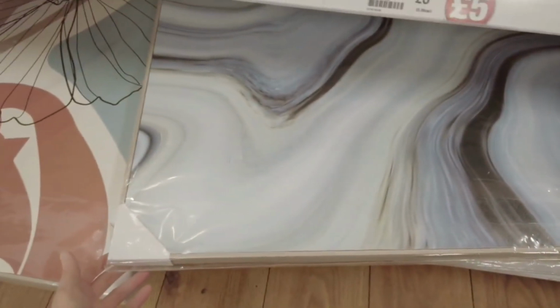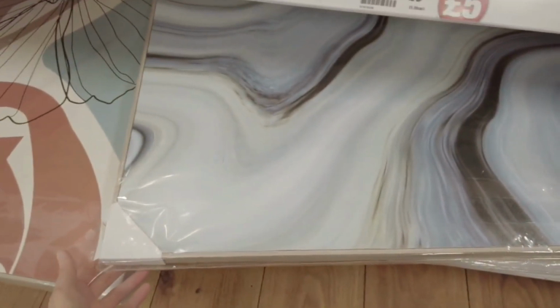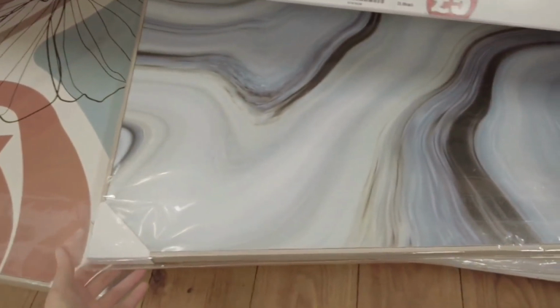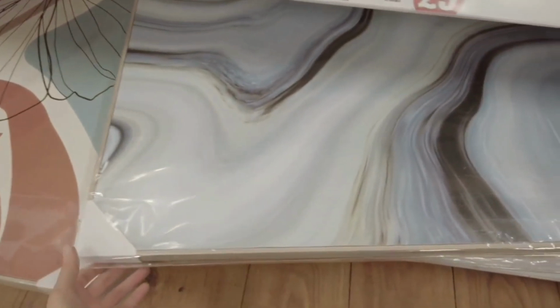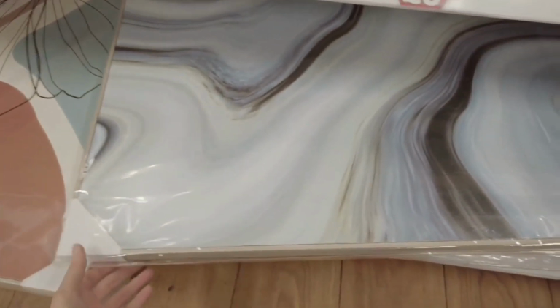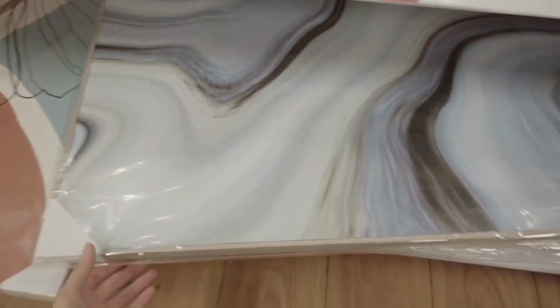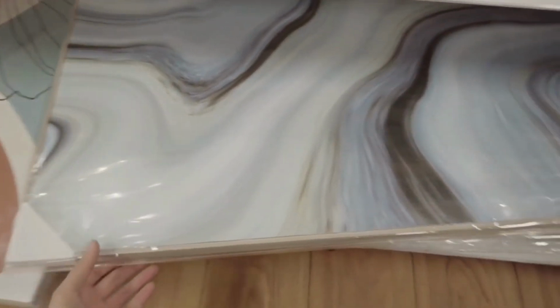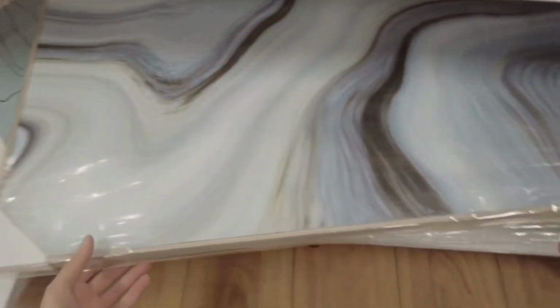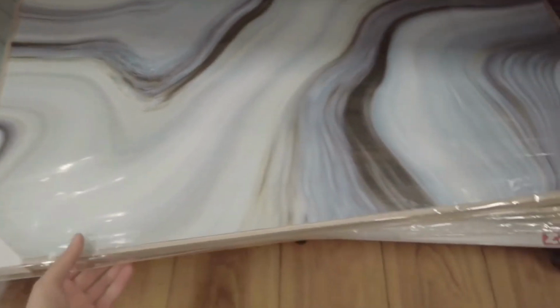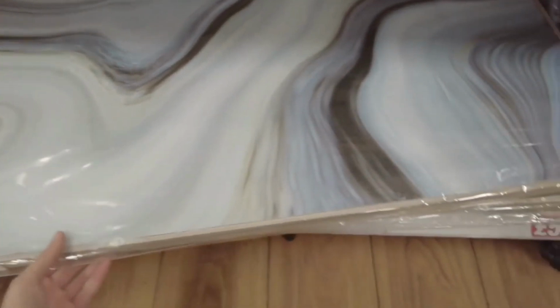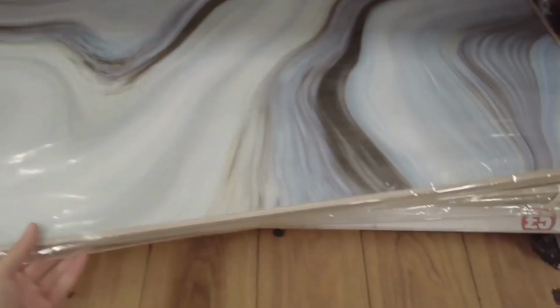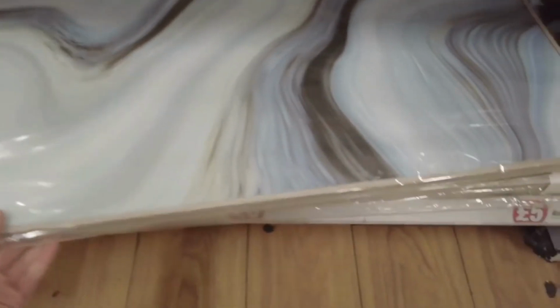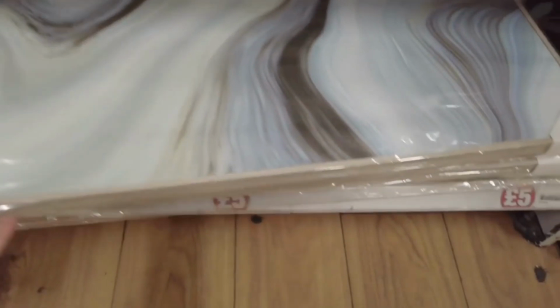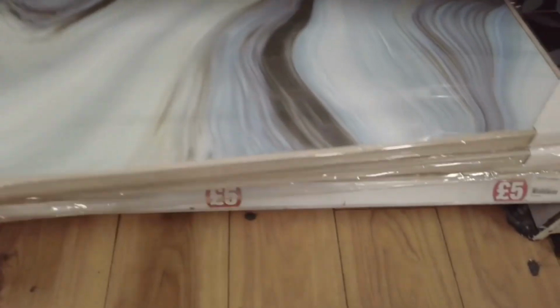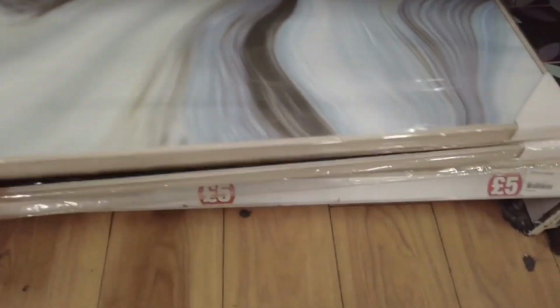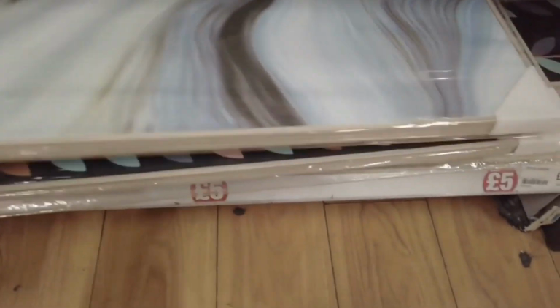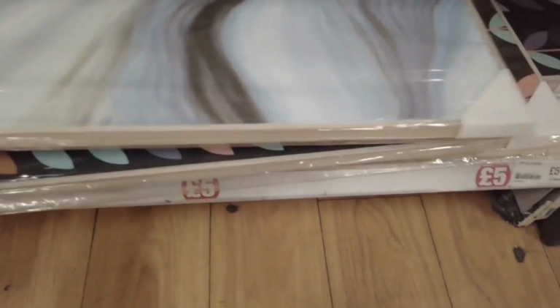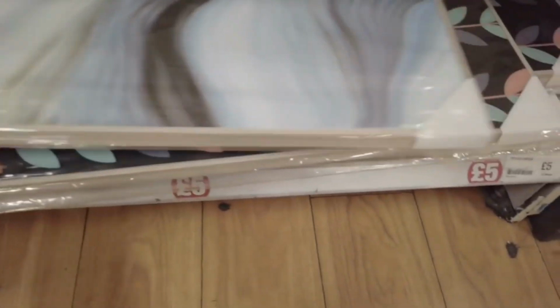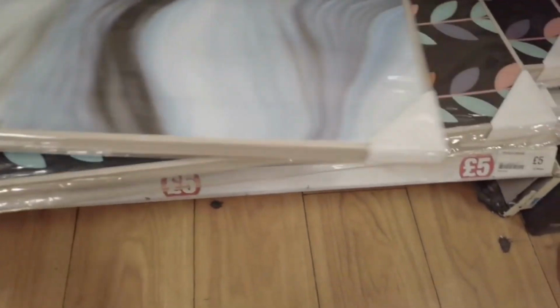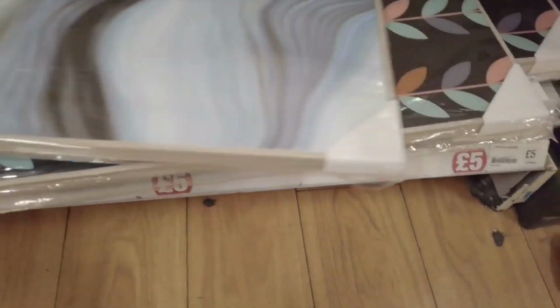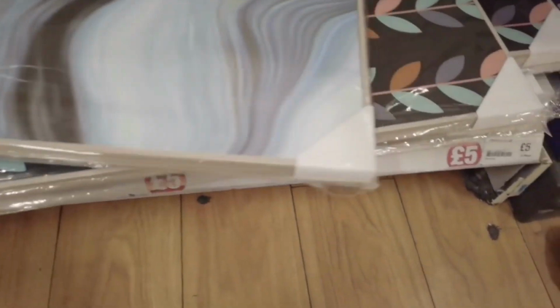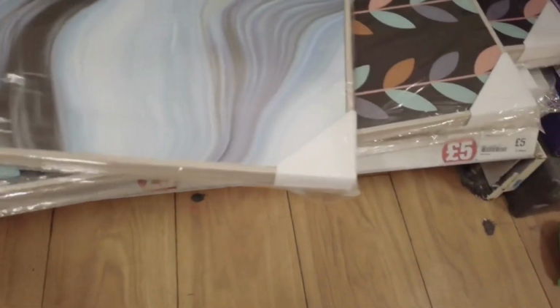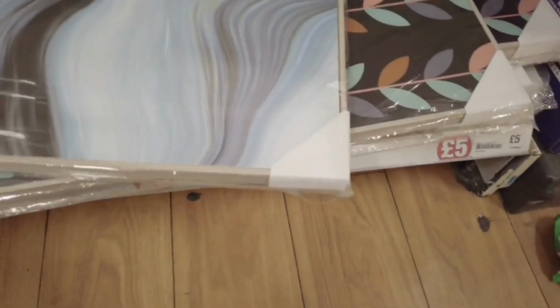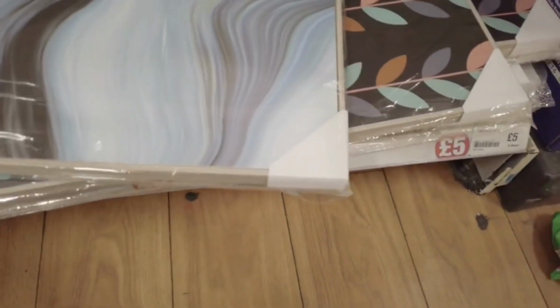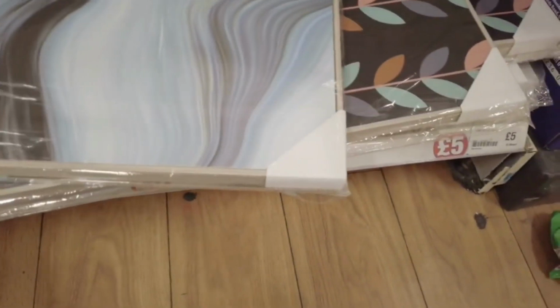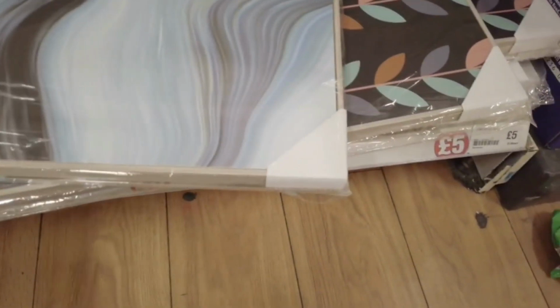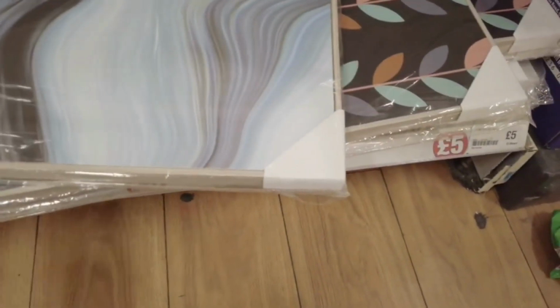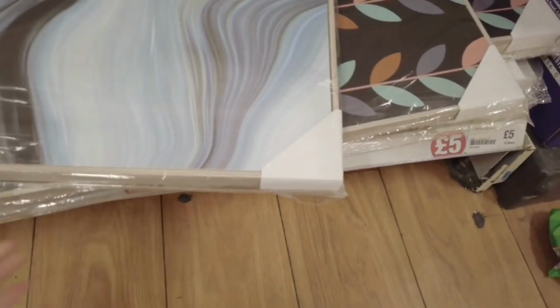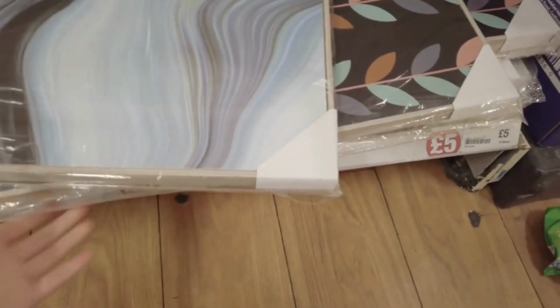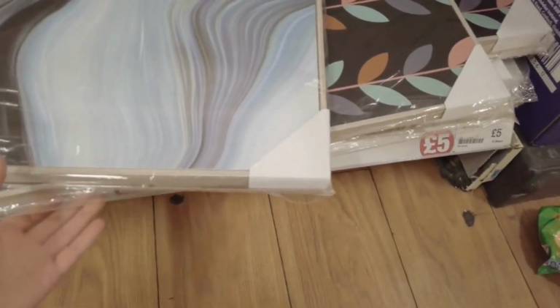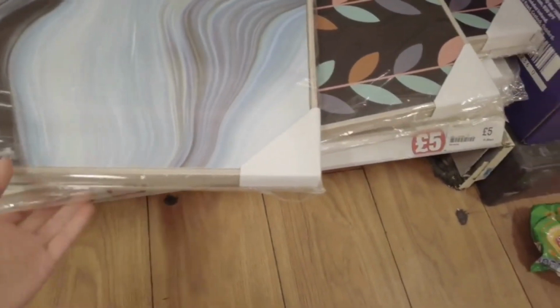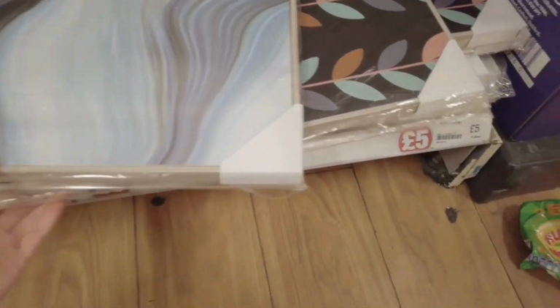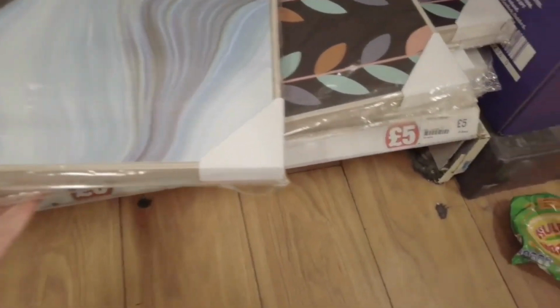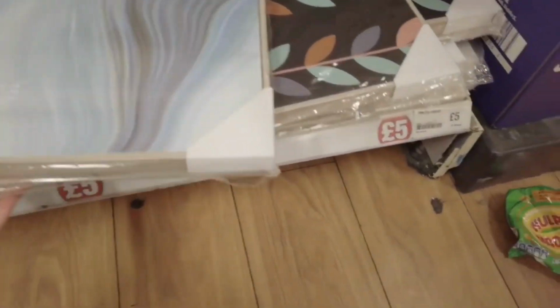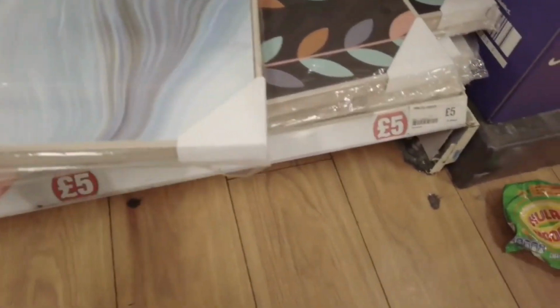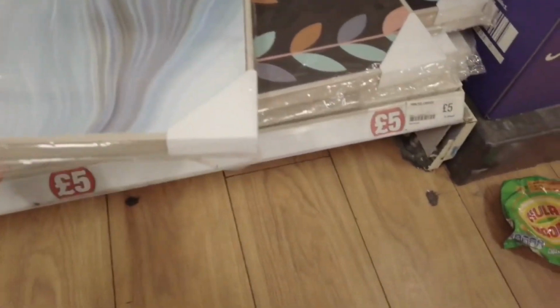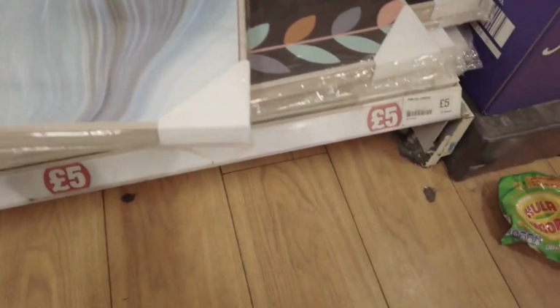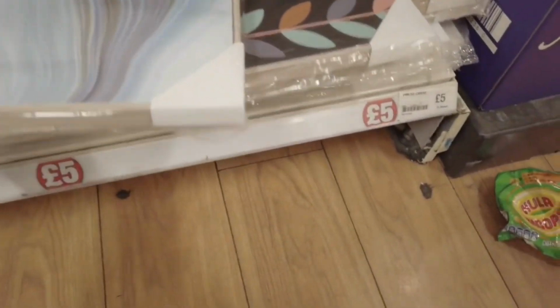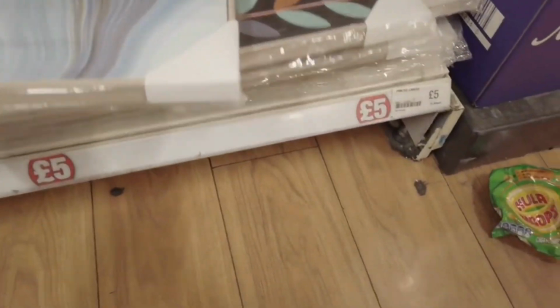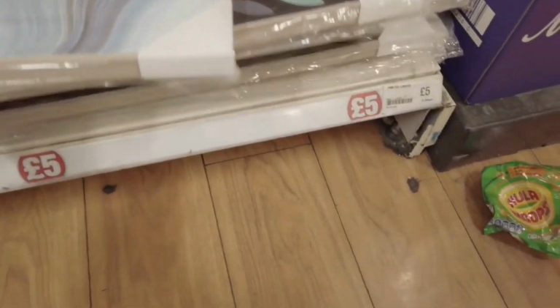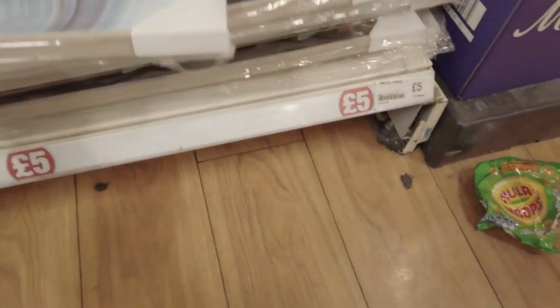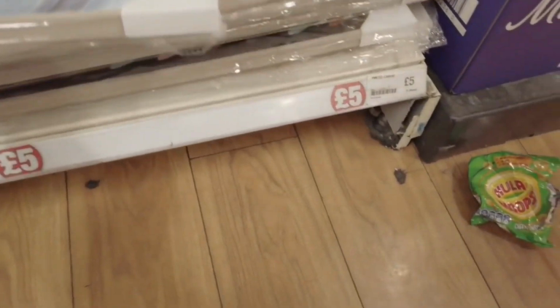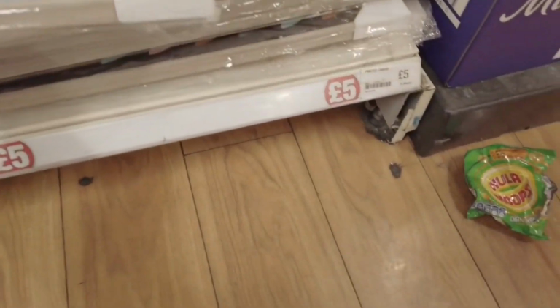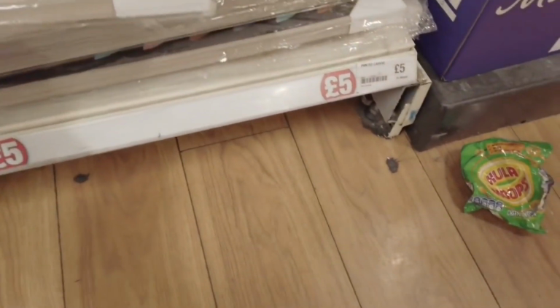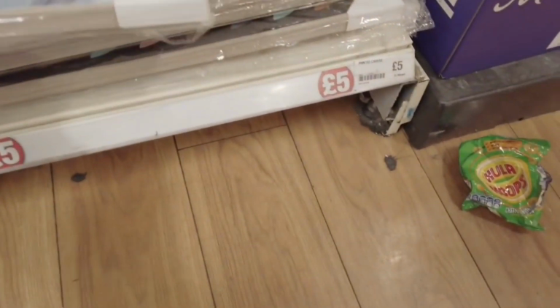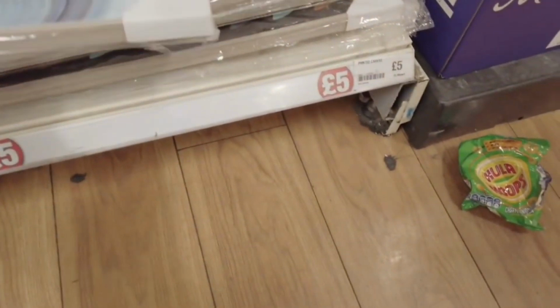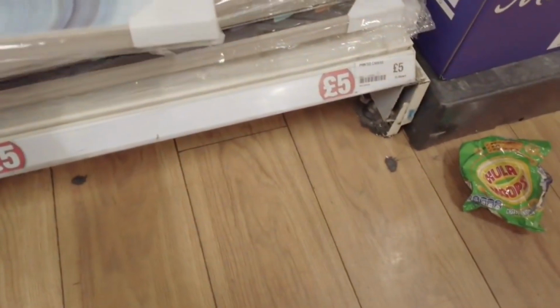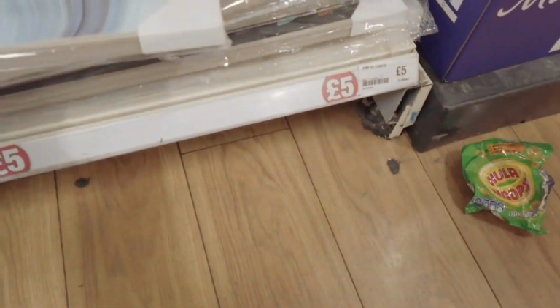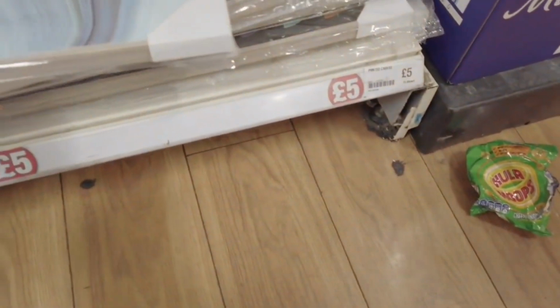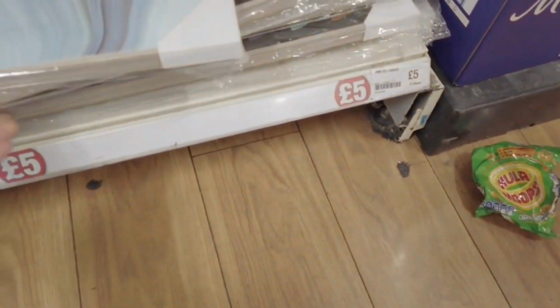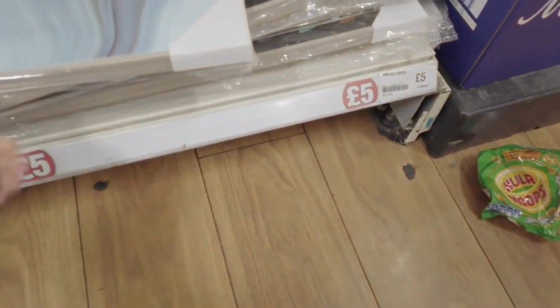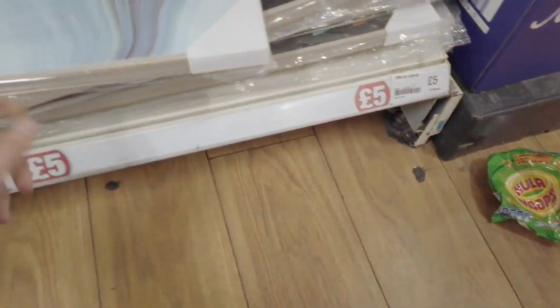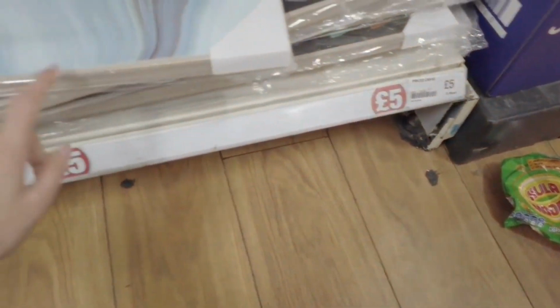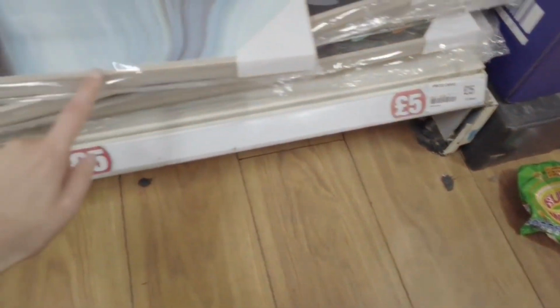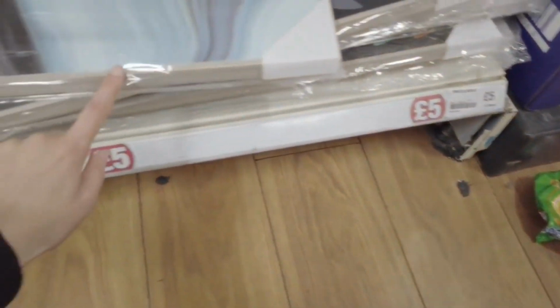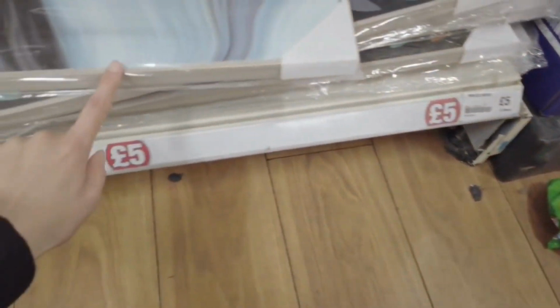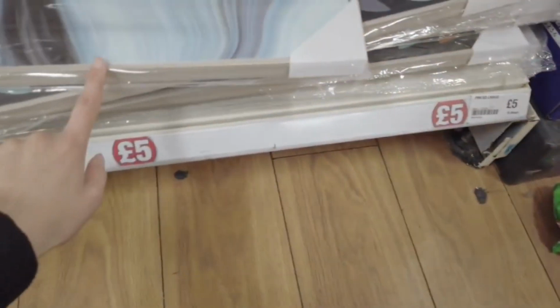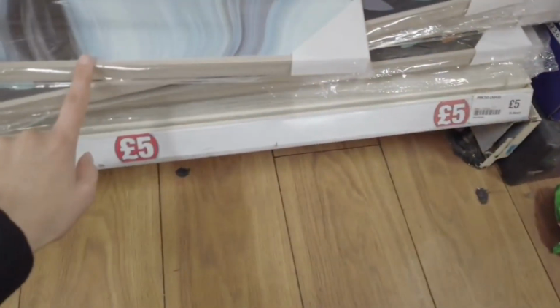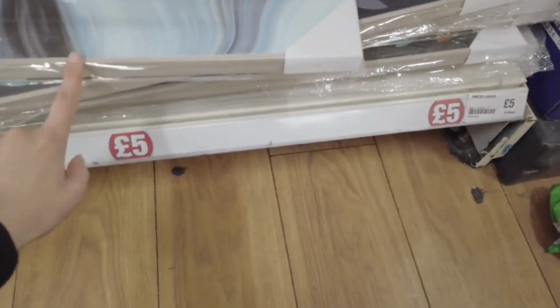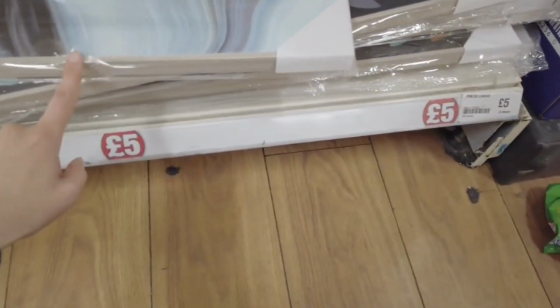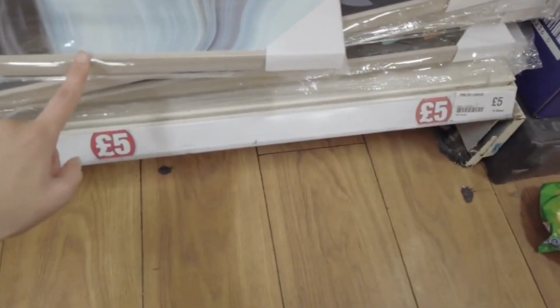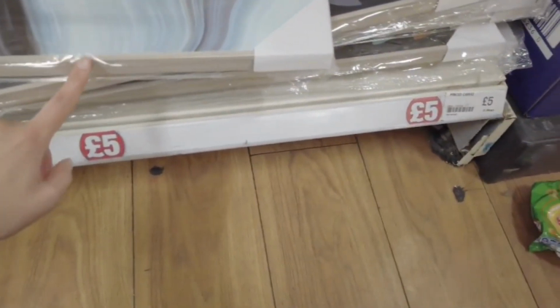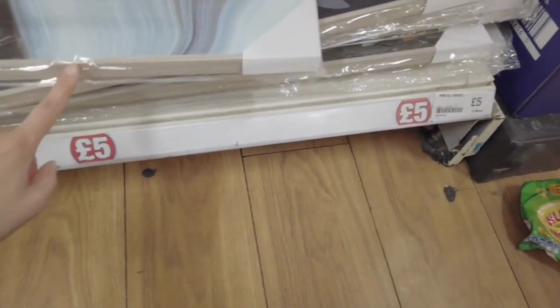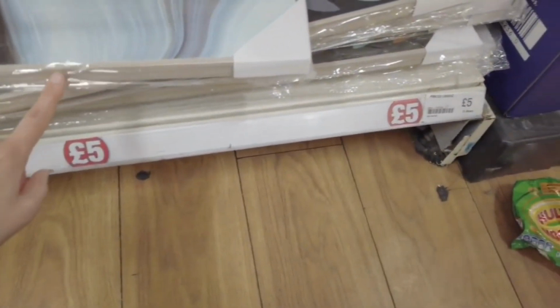Five pounds for some wool art, and then there's different designs available. They are framed as well.